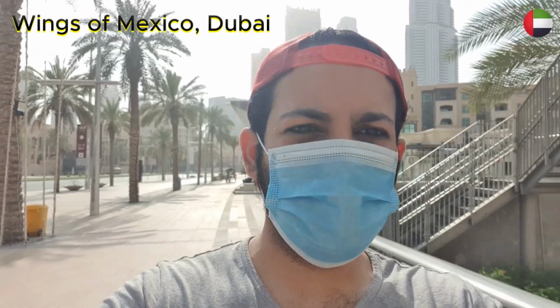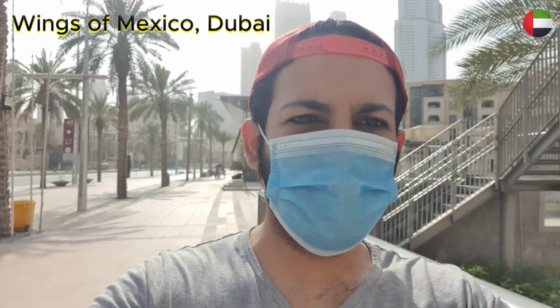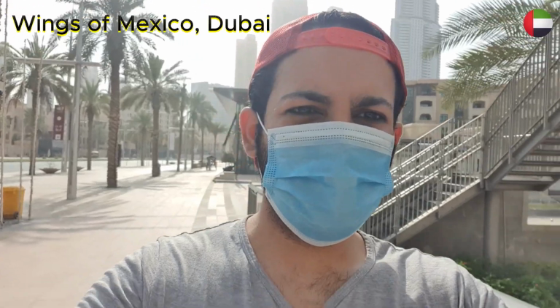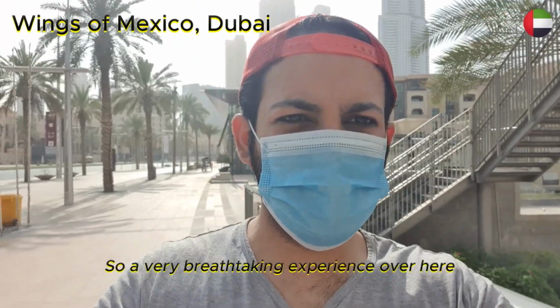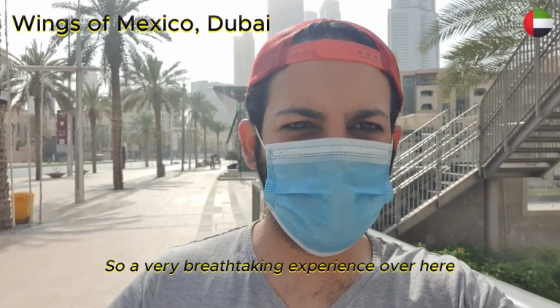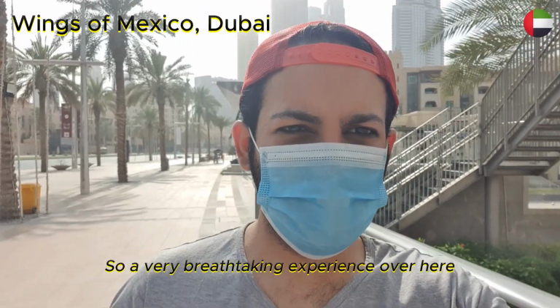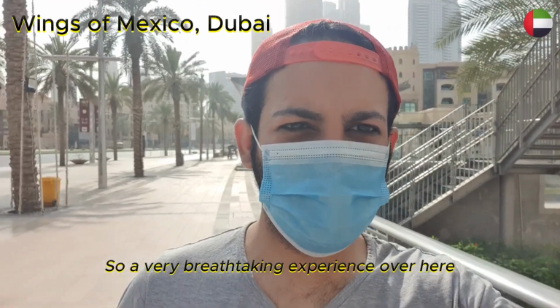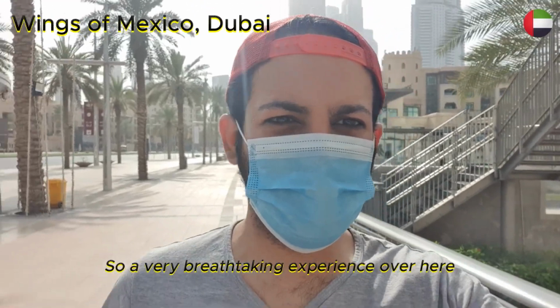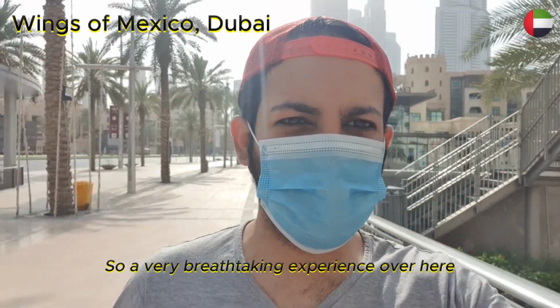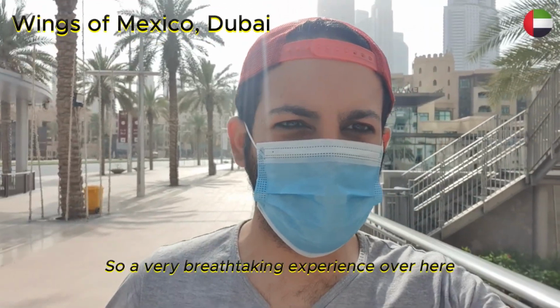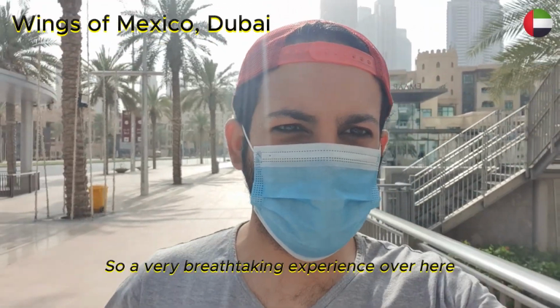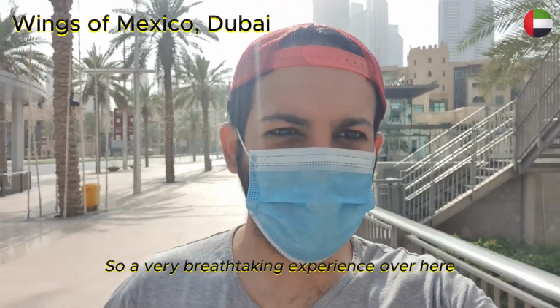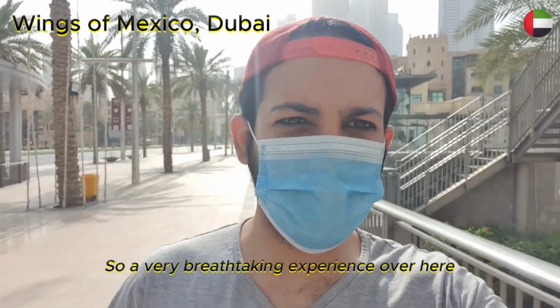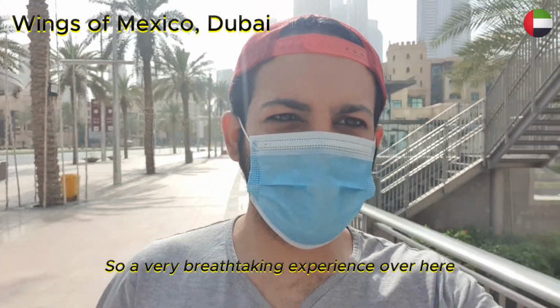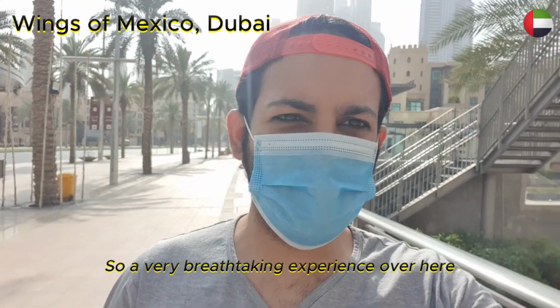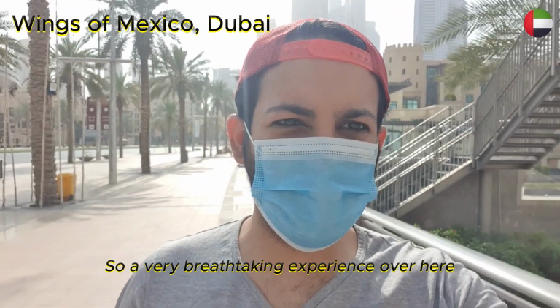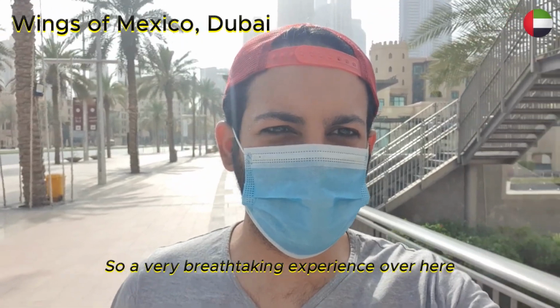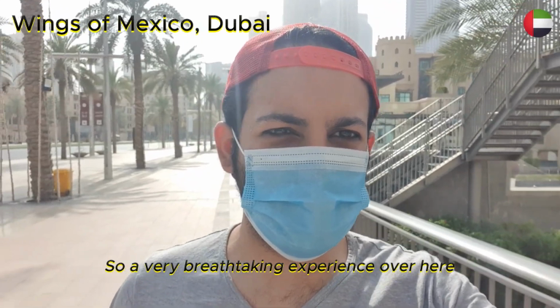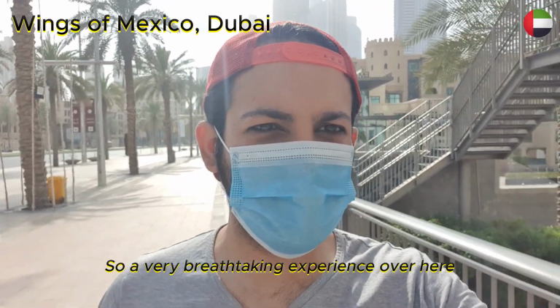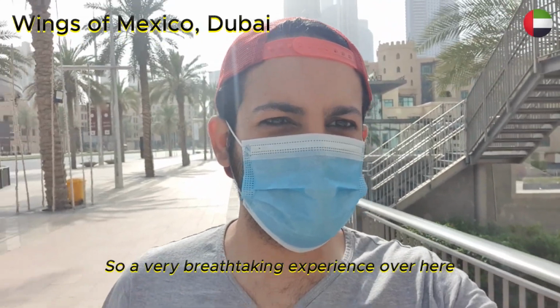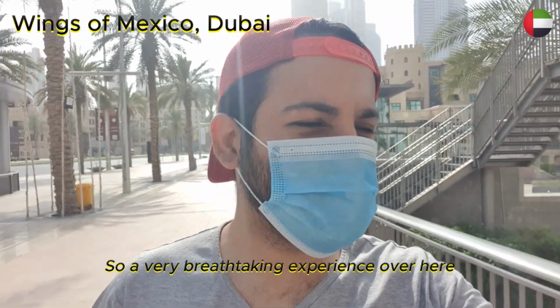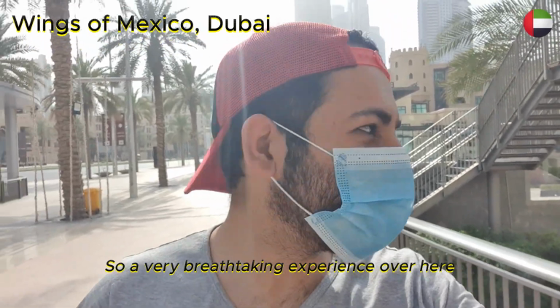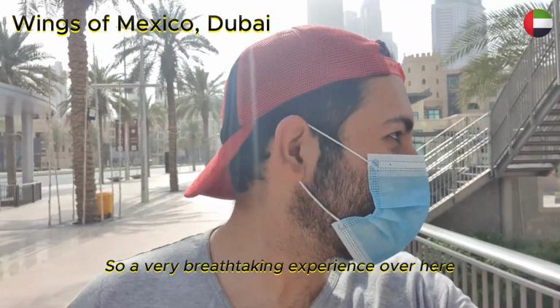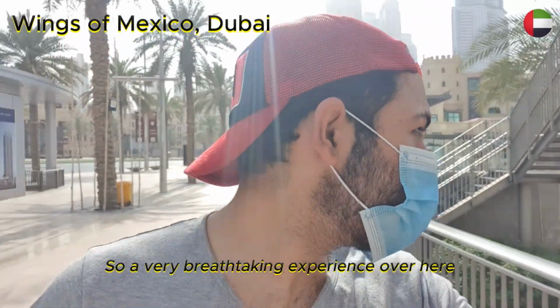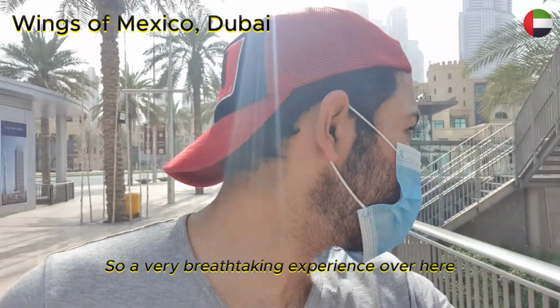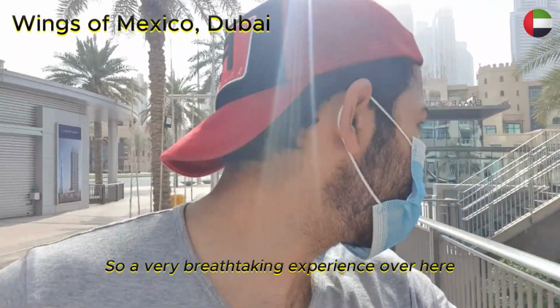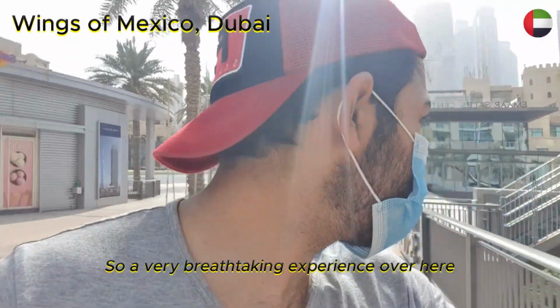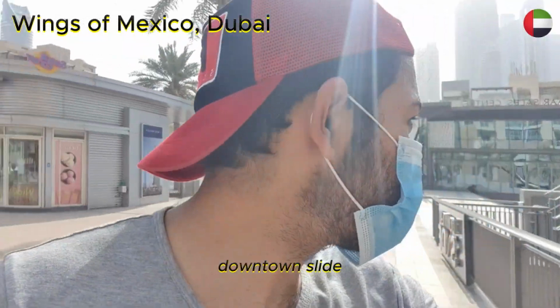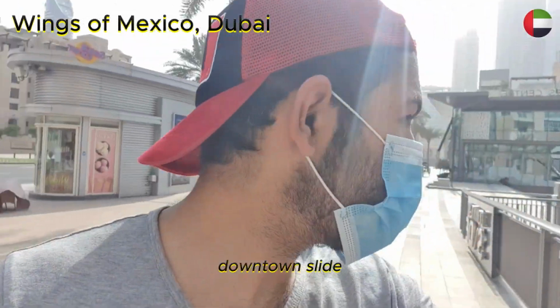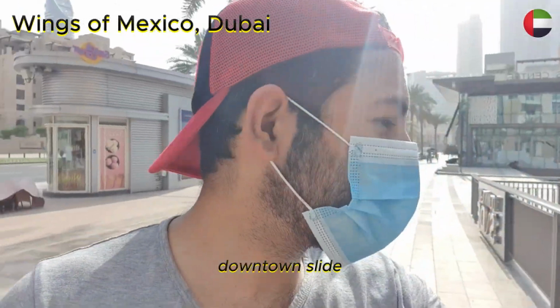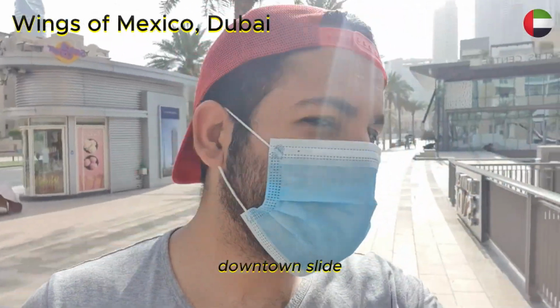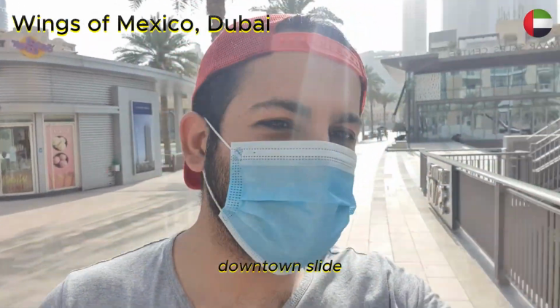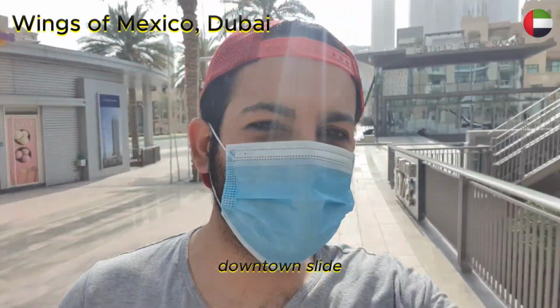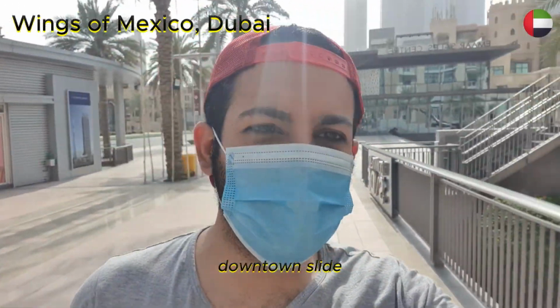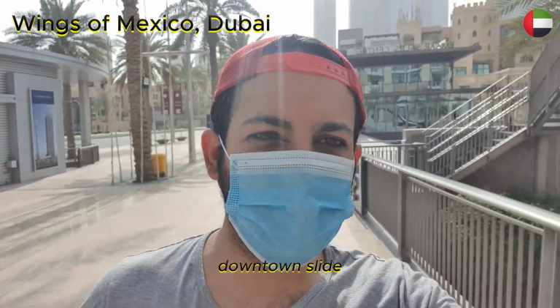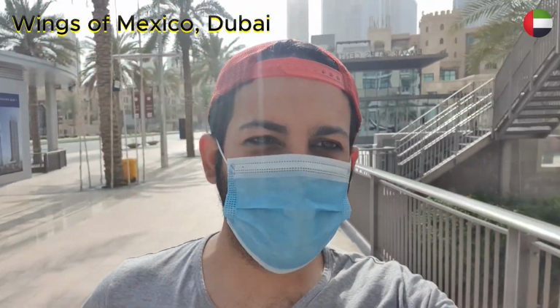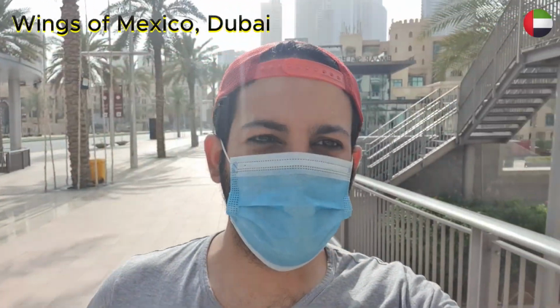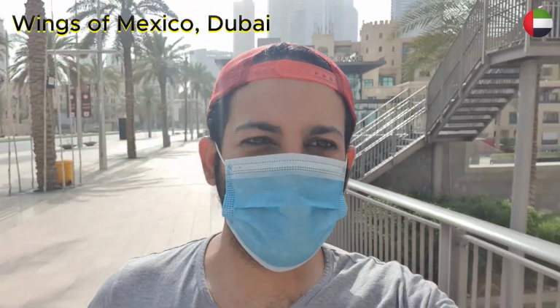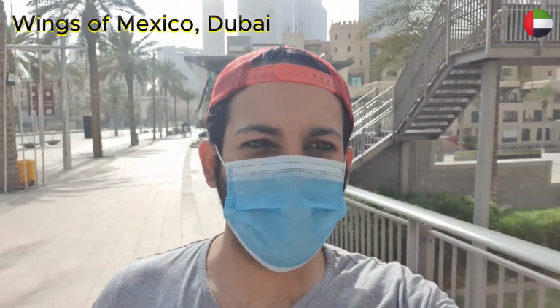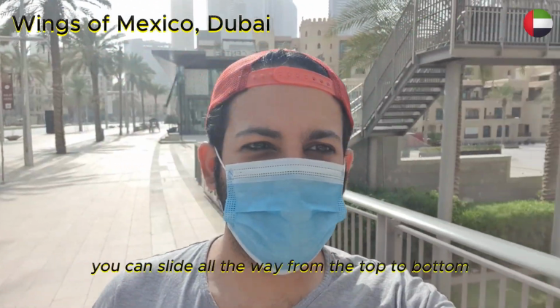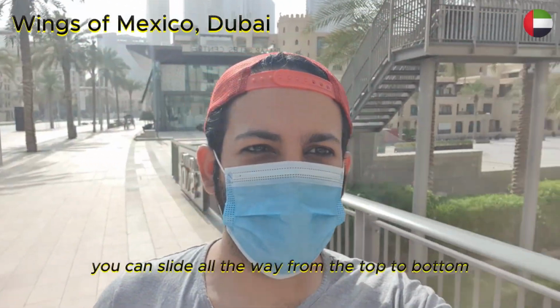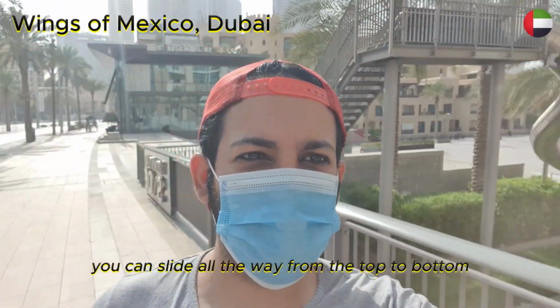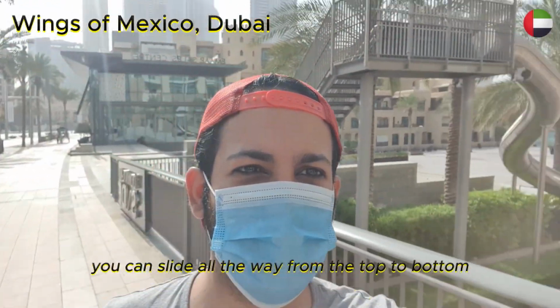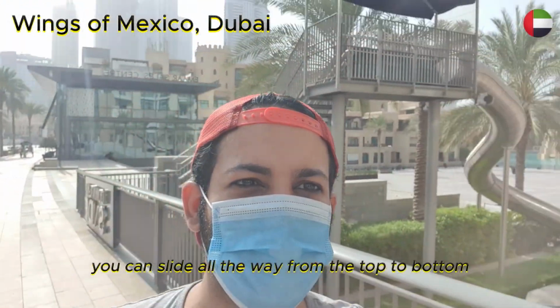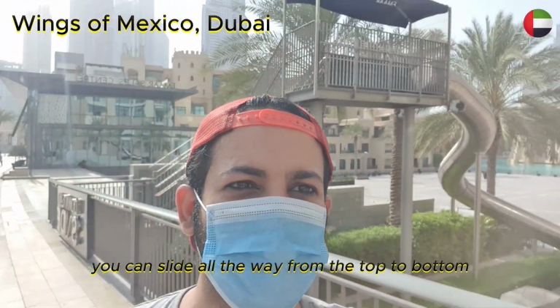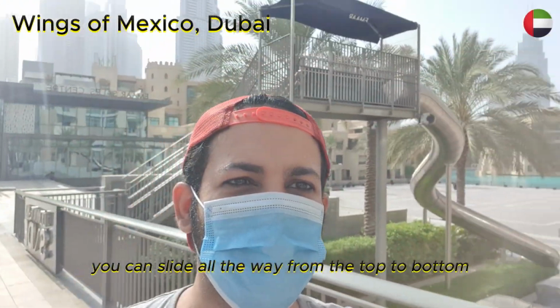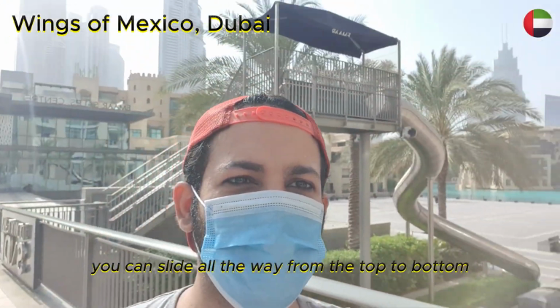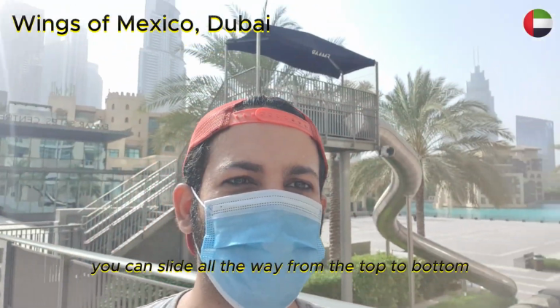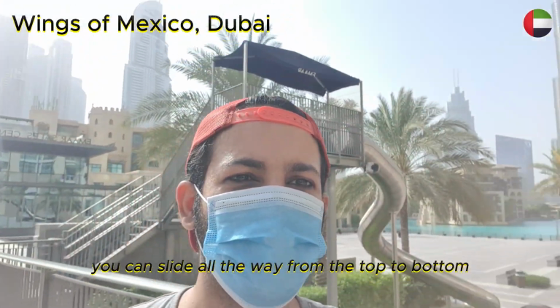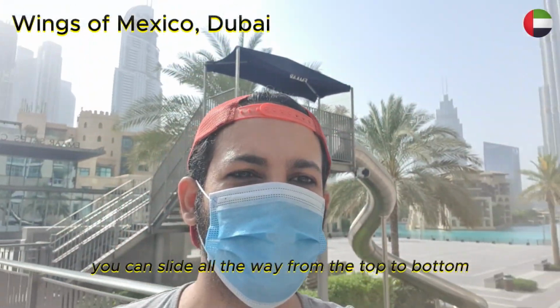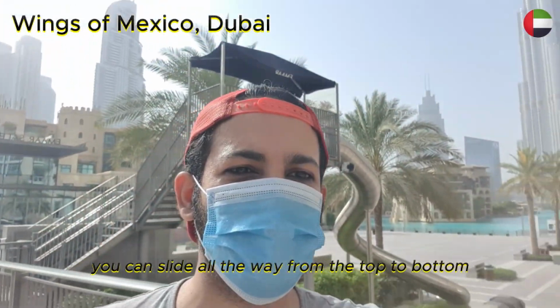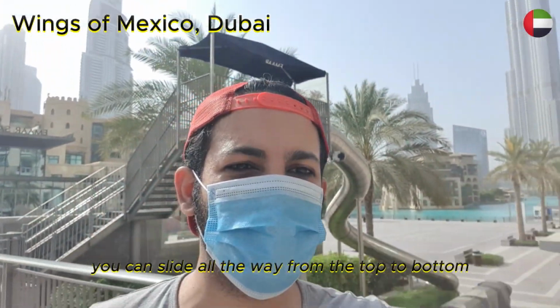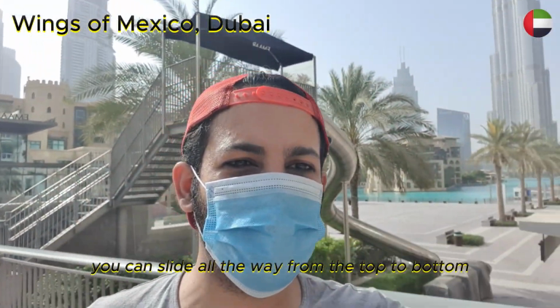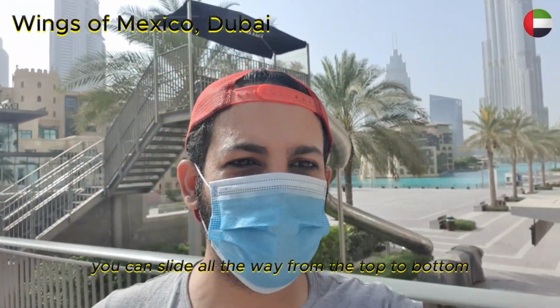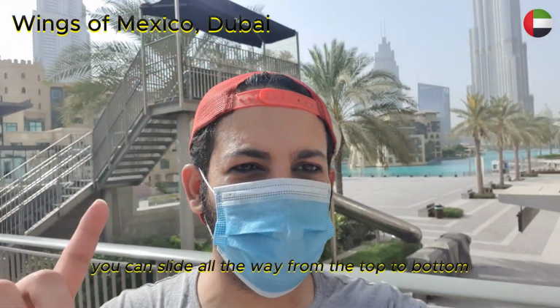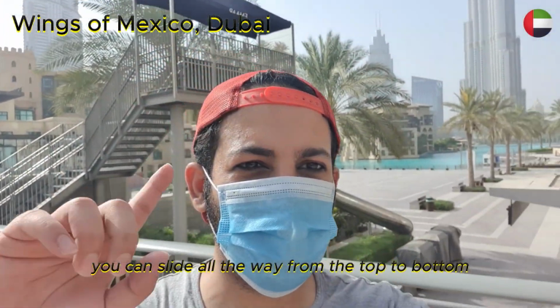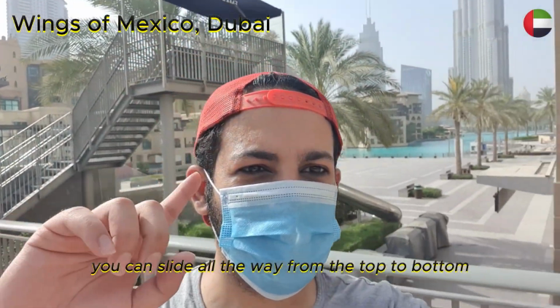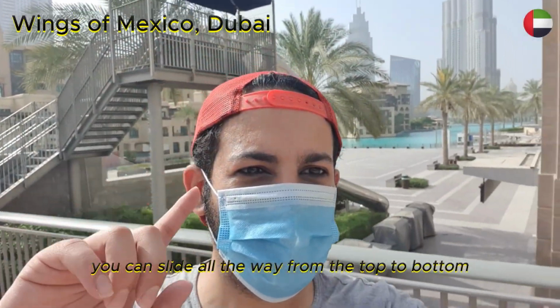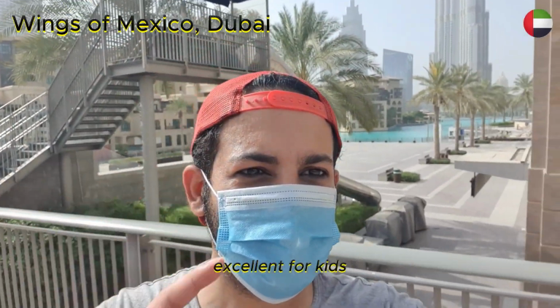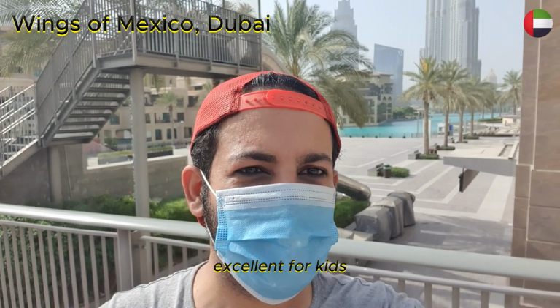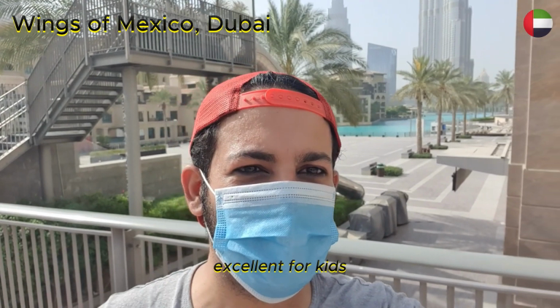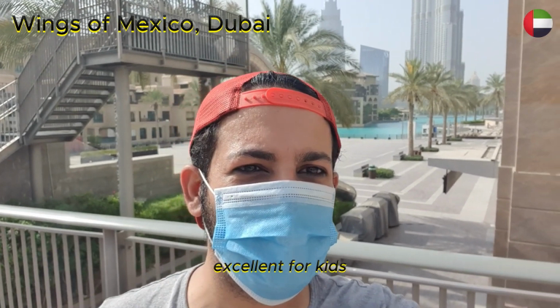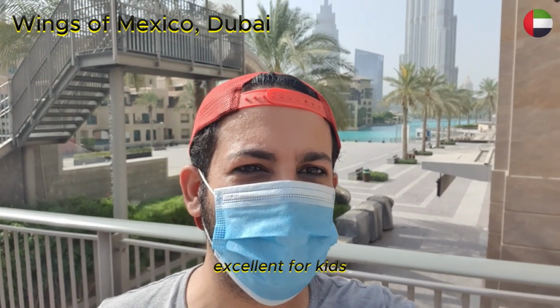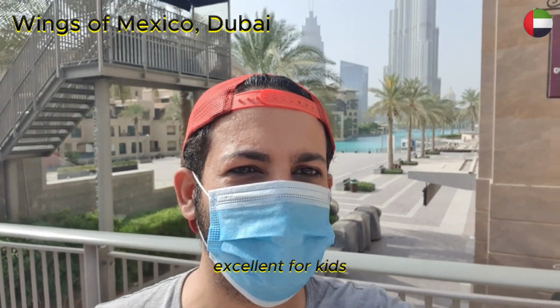A very breathtaking experience over here. There's a downtown slide — you can slide all the way from the top to the bottom. Excellent for kids.